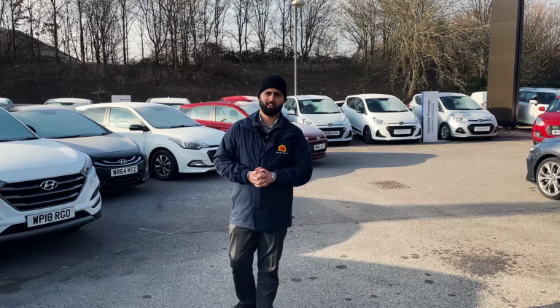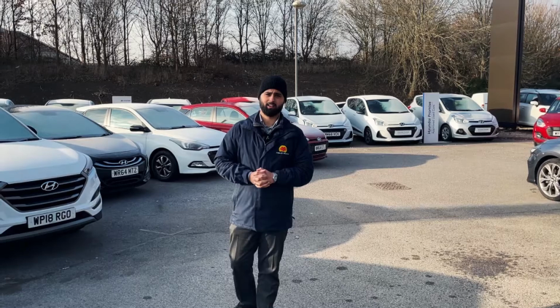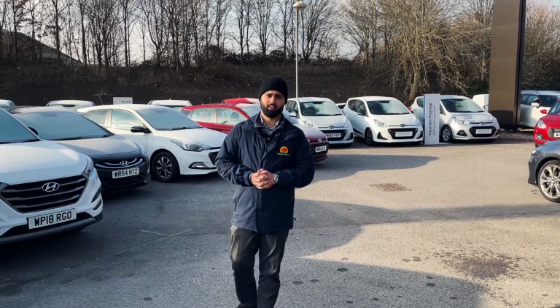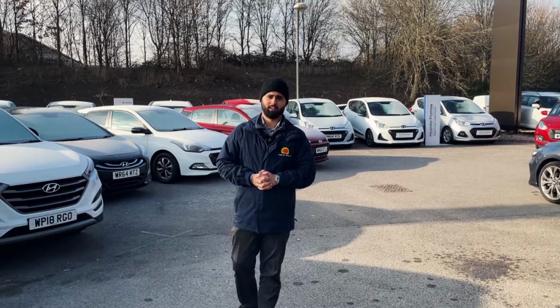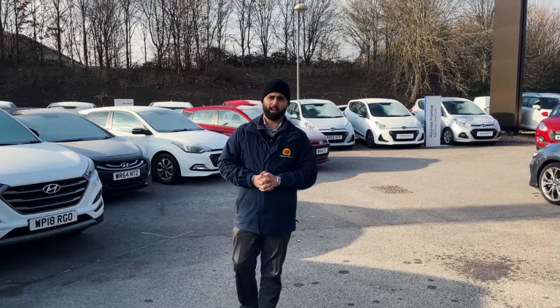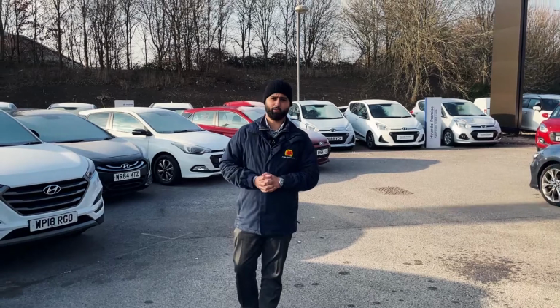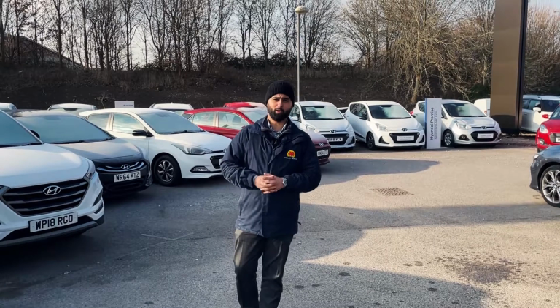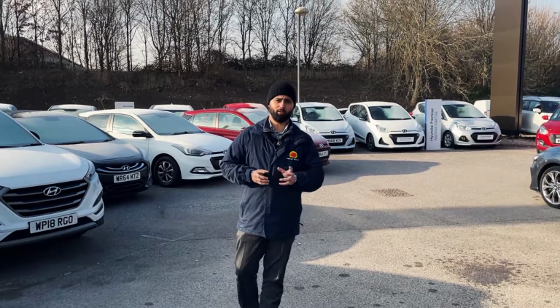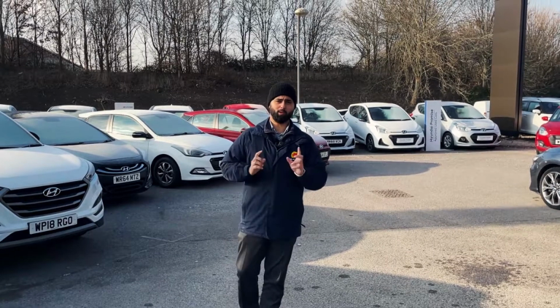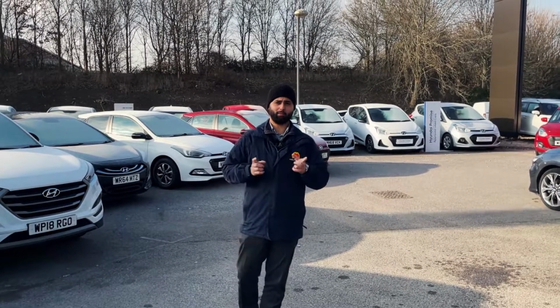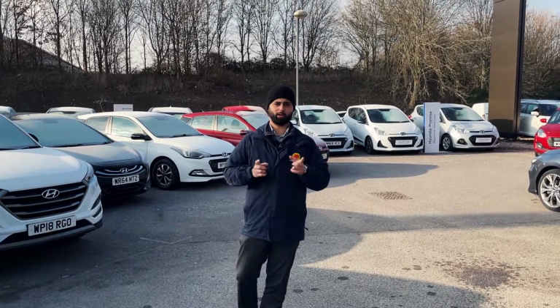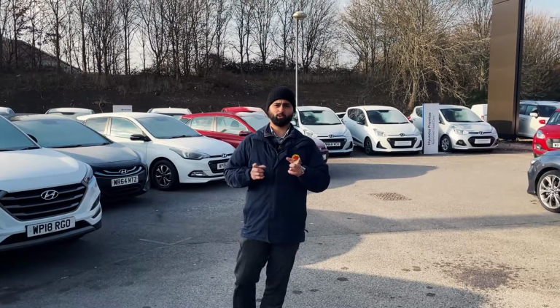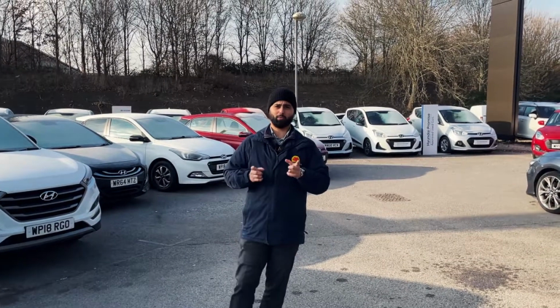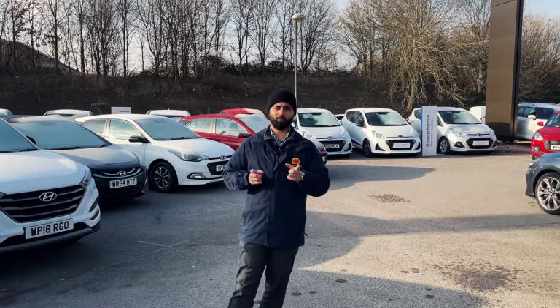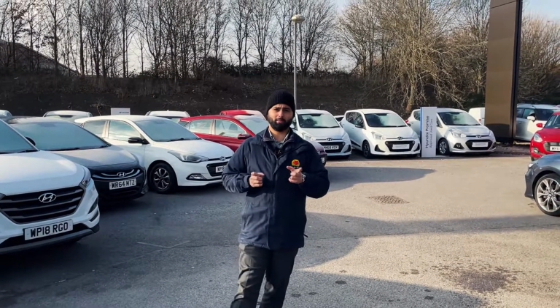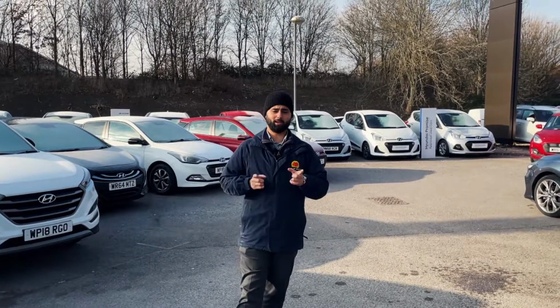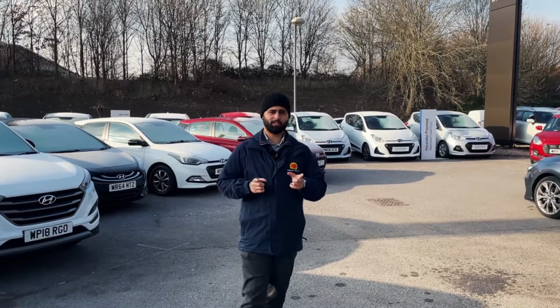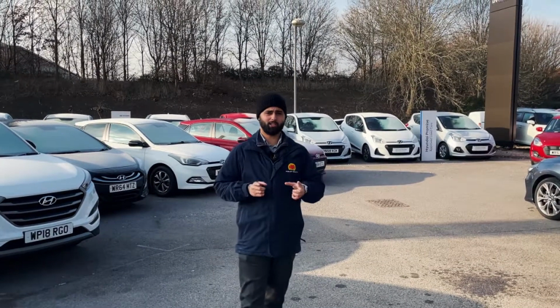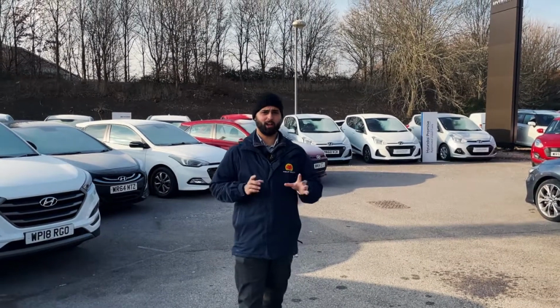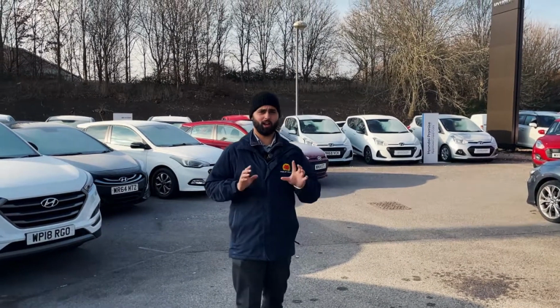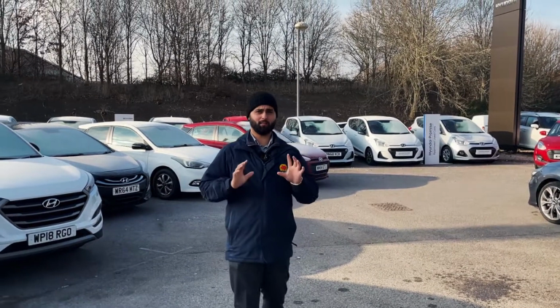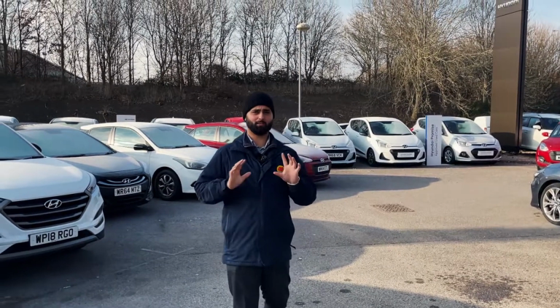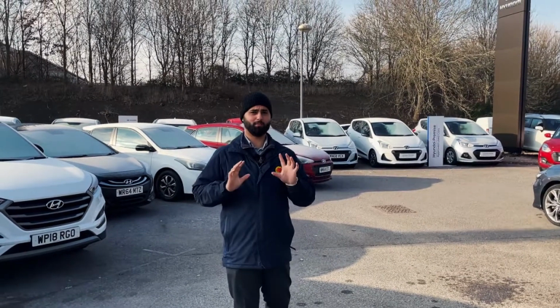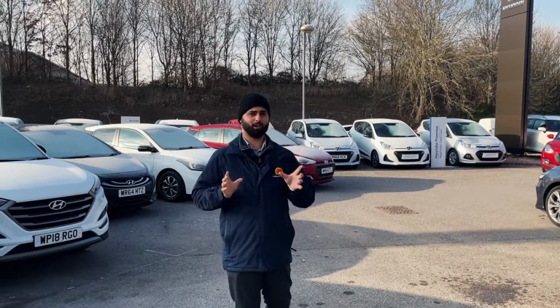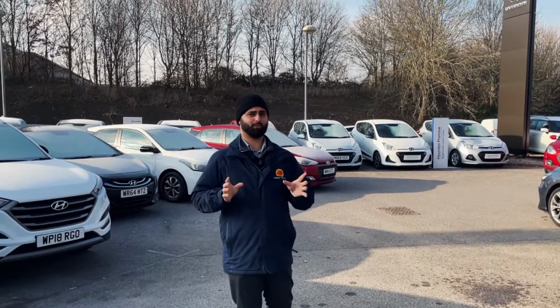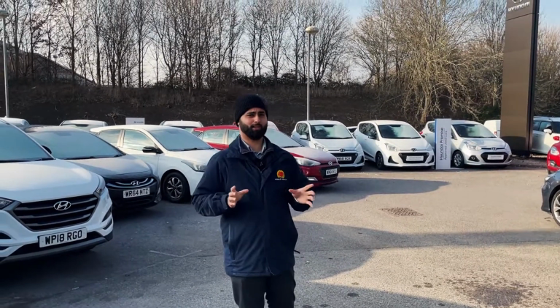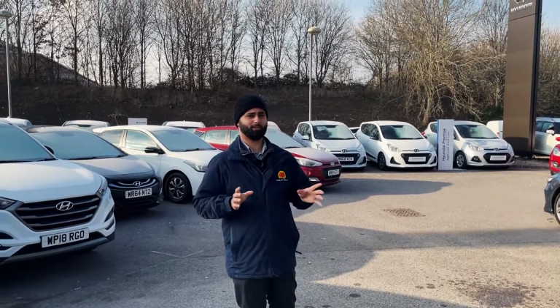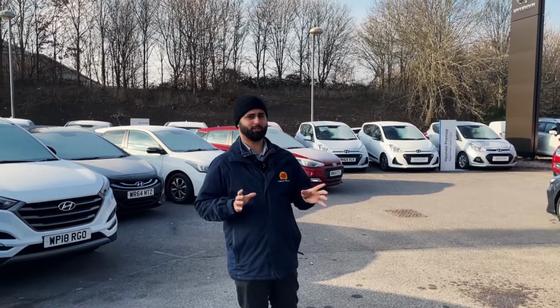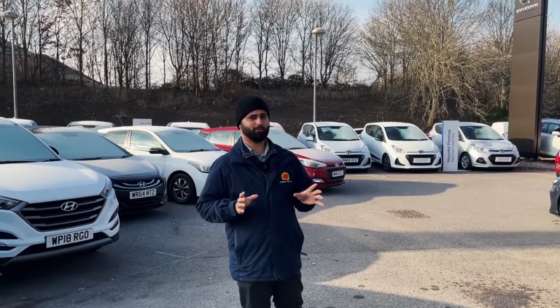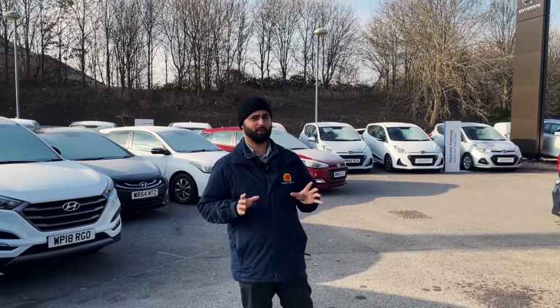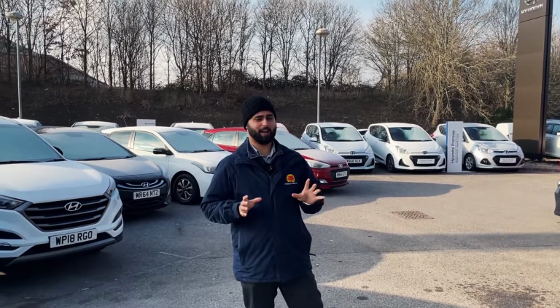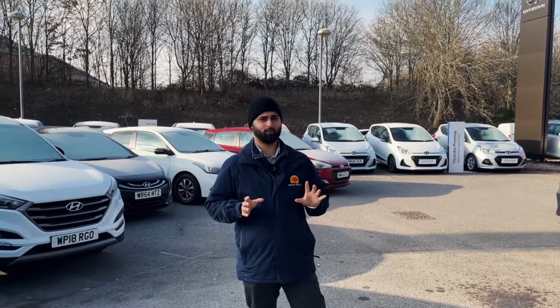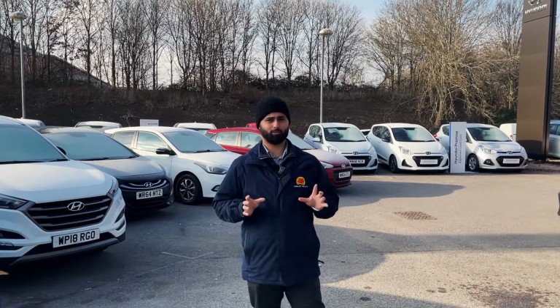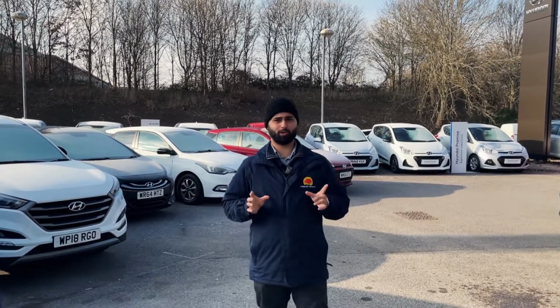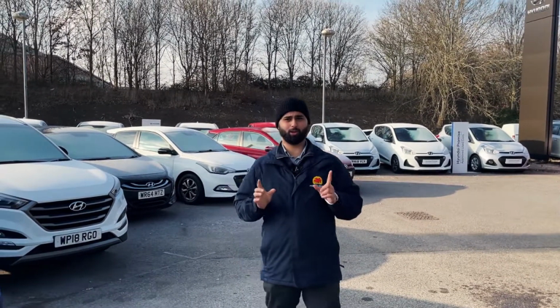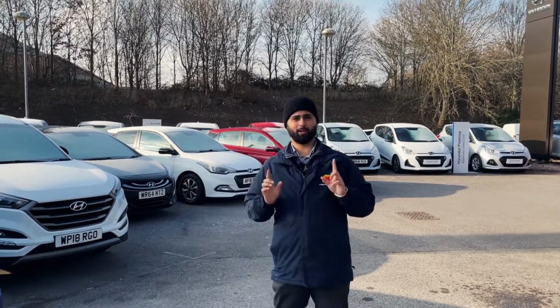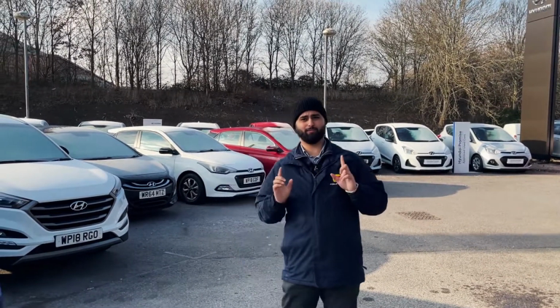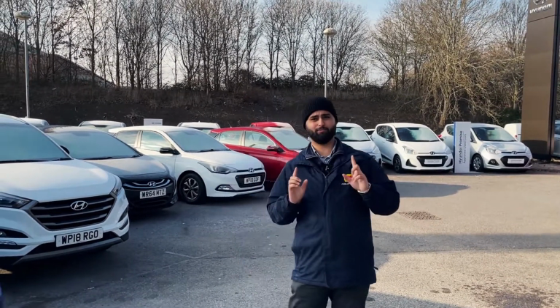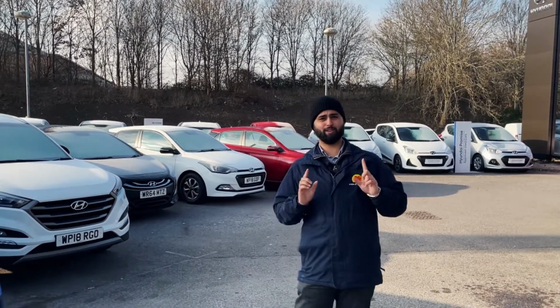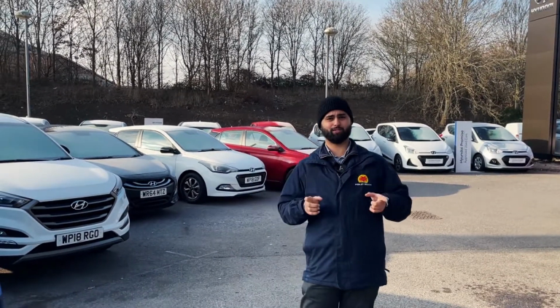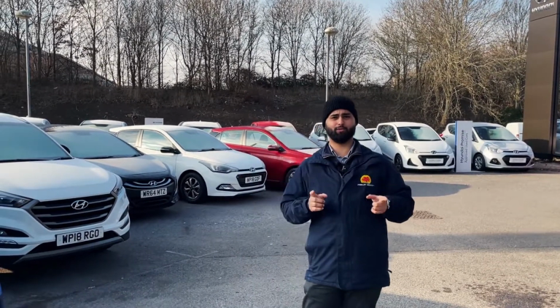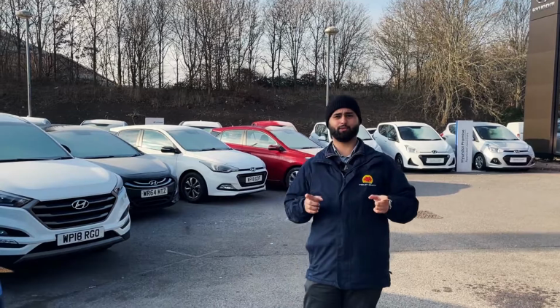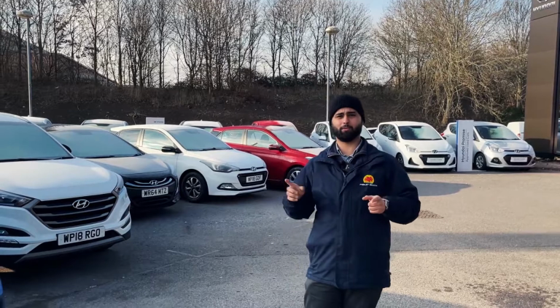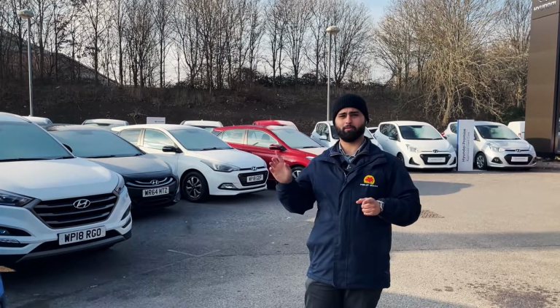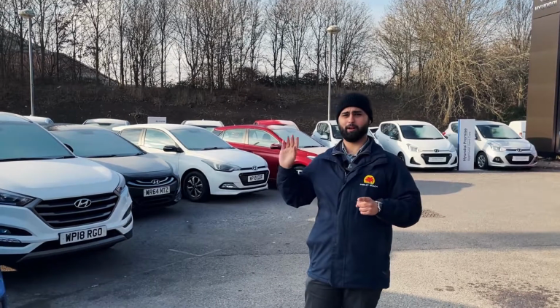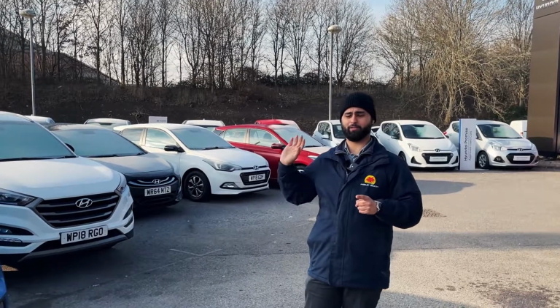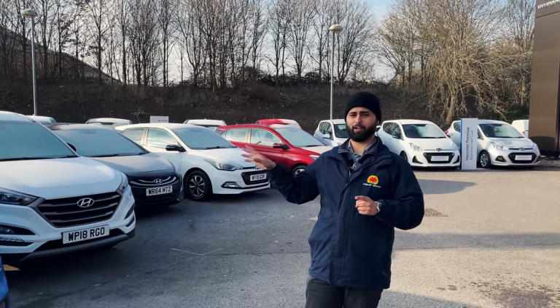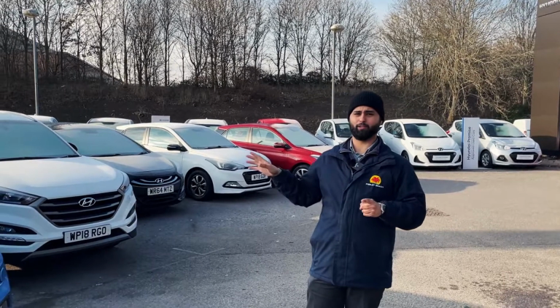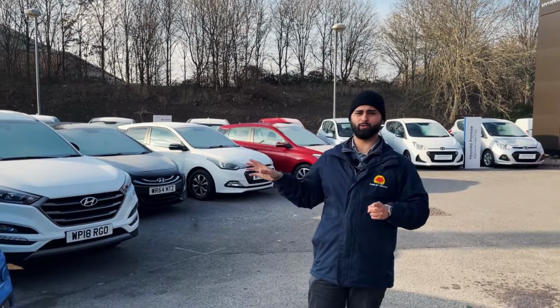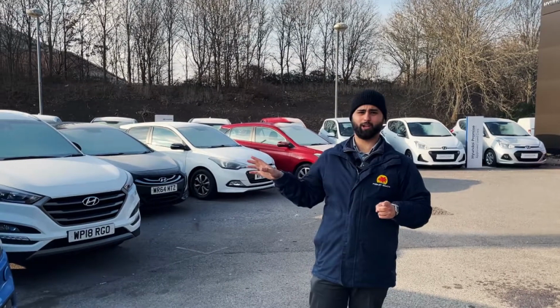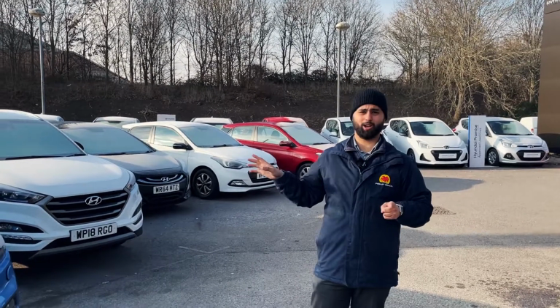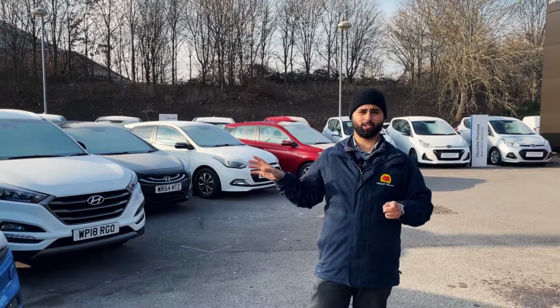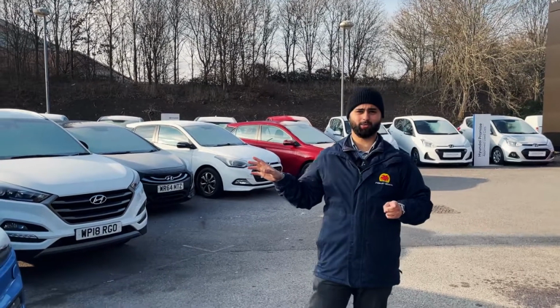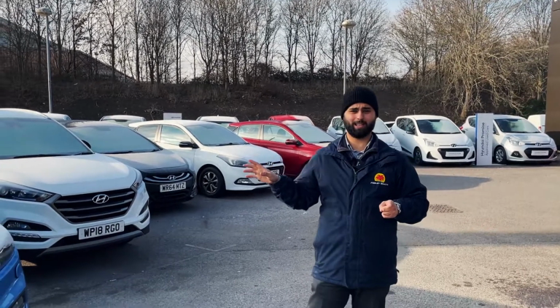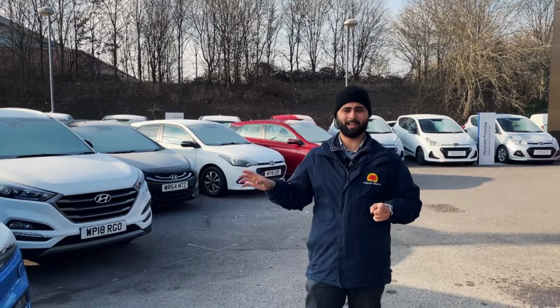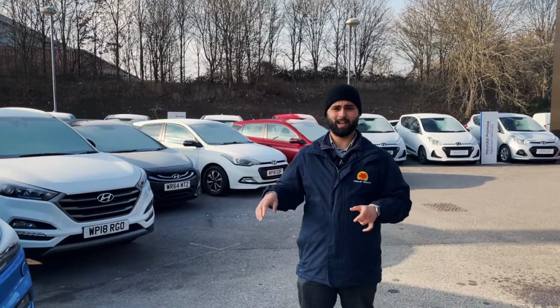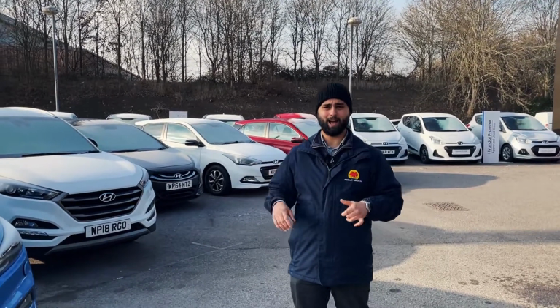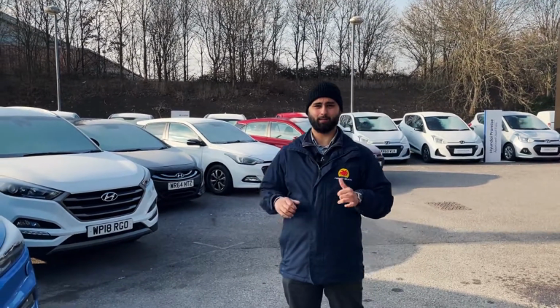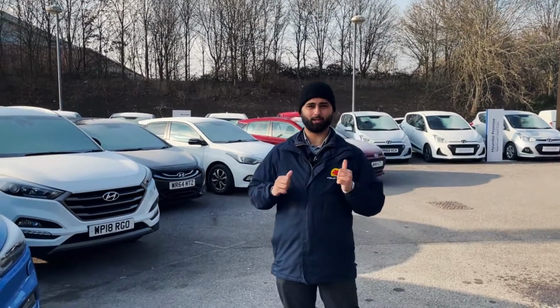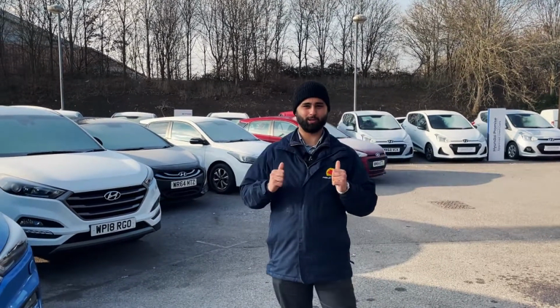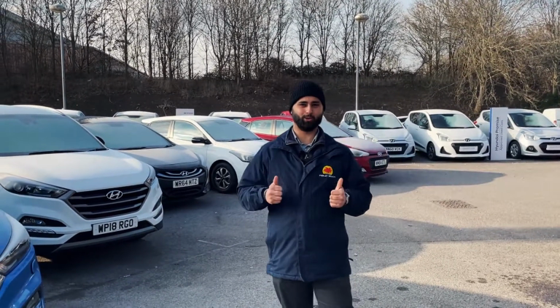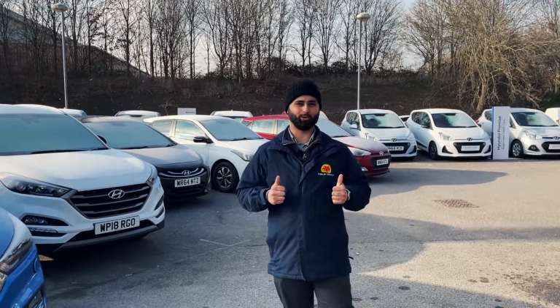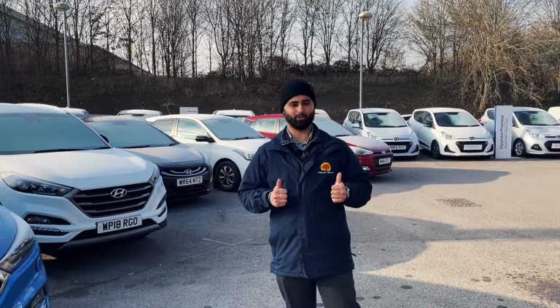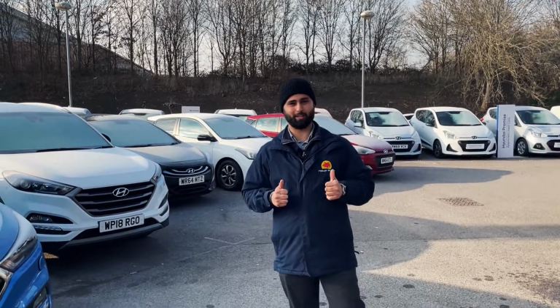Hello everyone and welcome back to Pebbly Beach. It's minus three outside right now so I'm going to quickly whizz through some of my favourite used cars this week and it's going to be short and sweet.